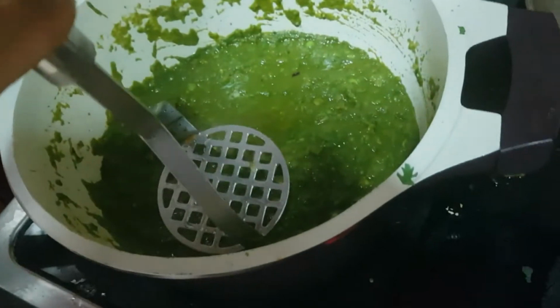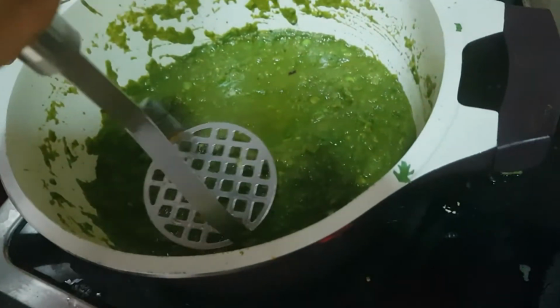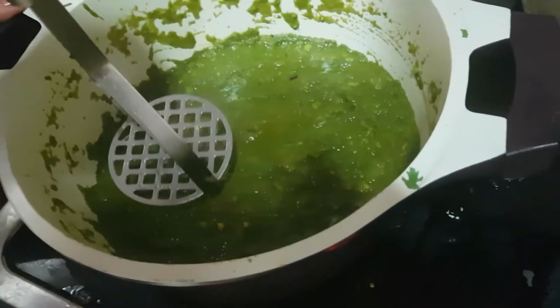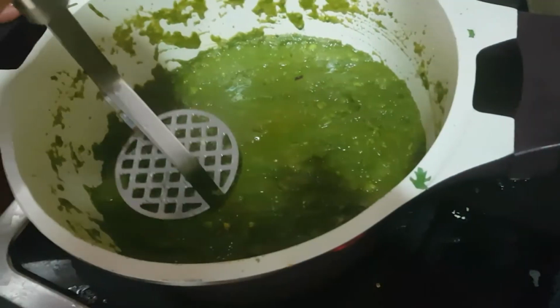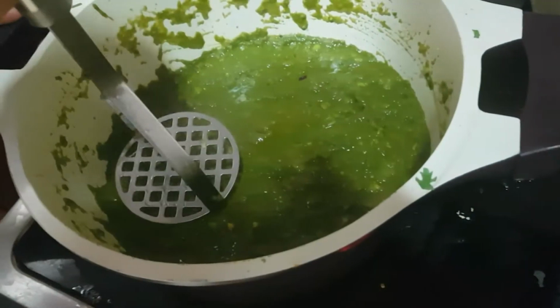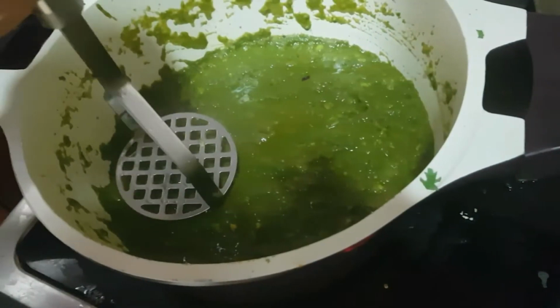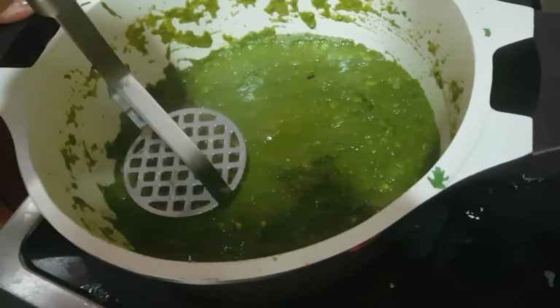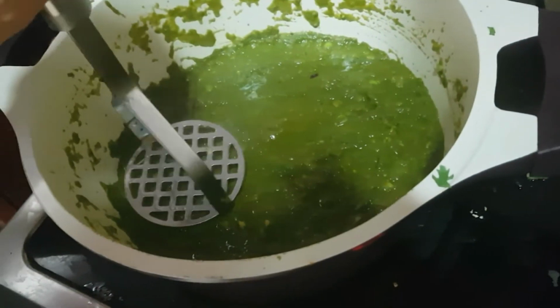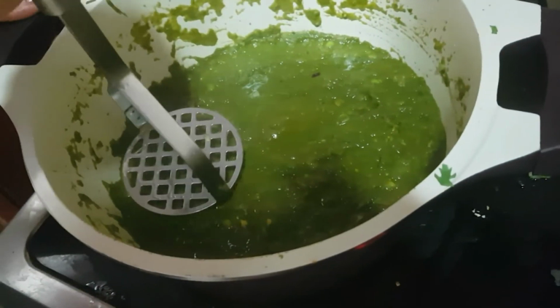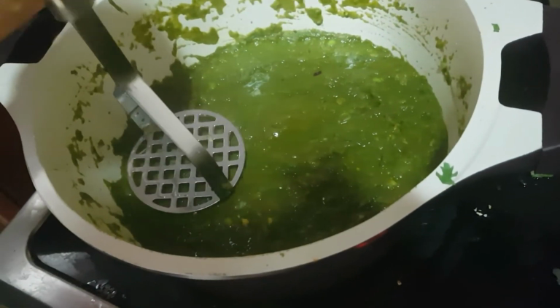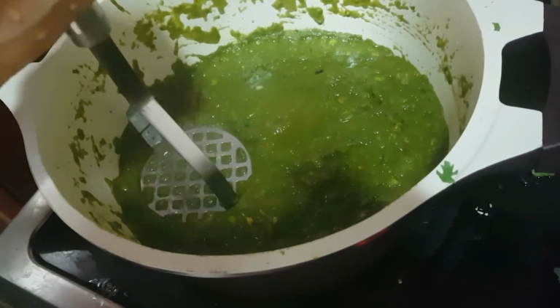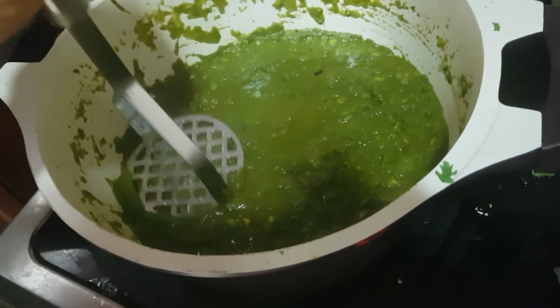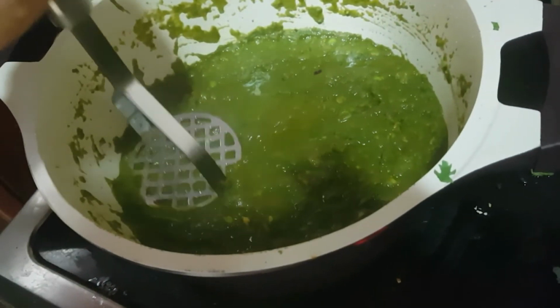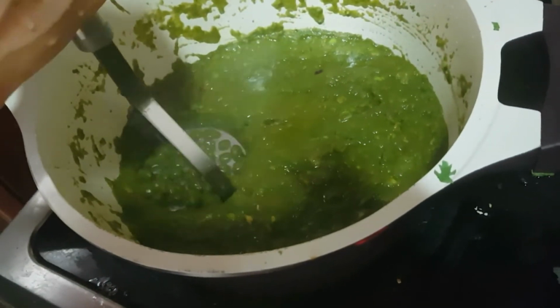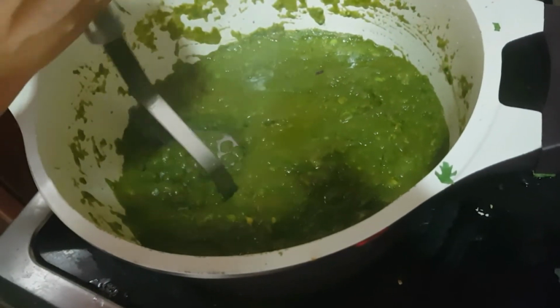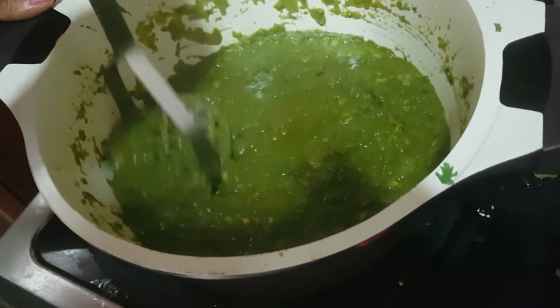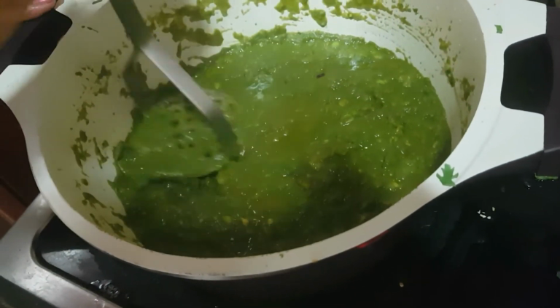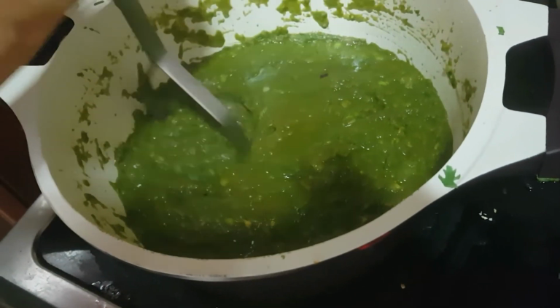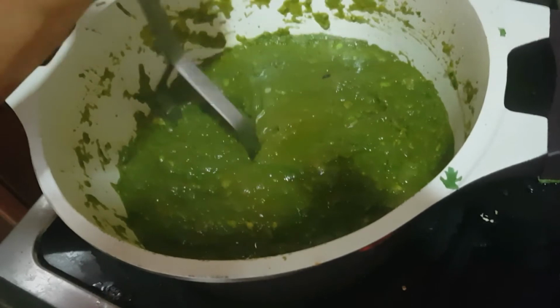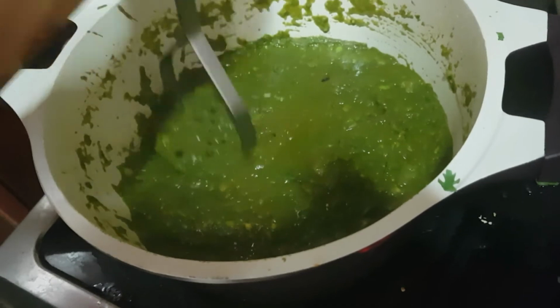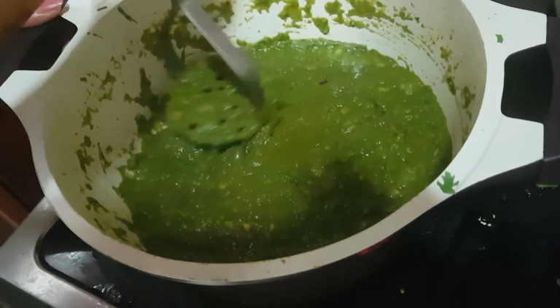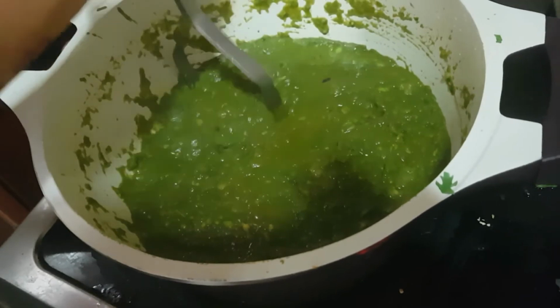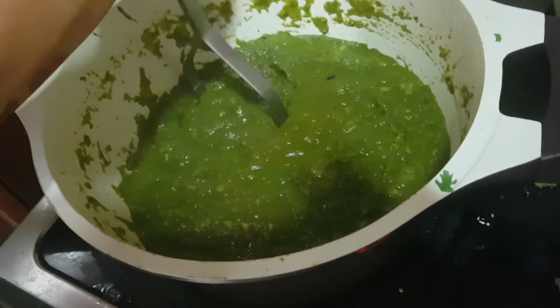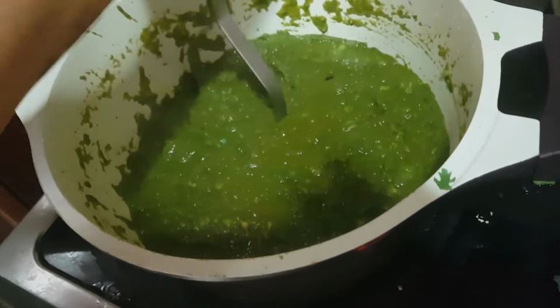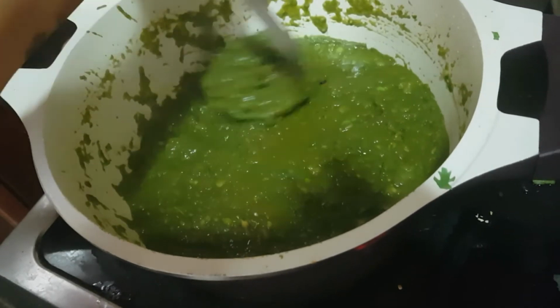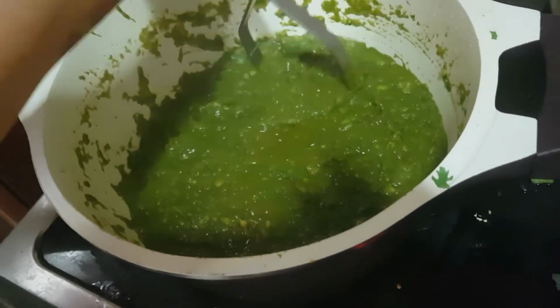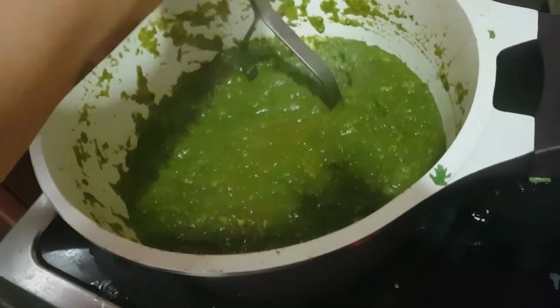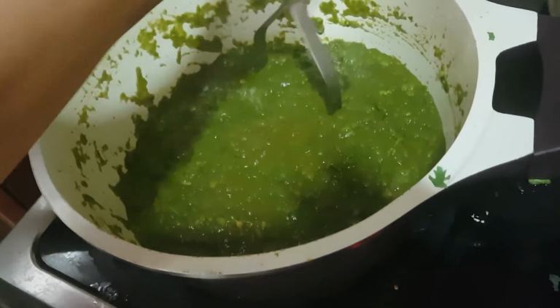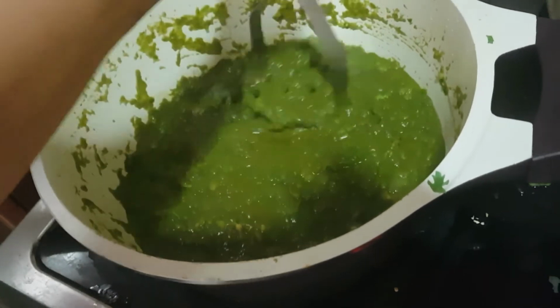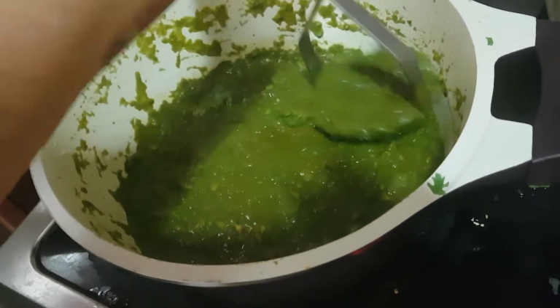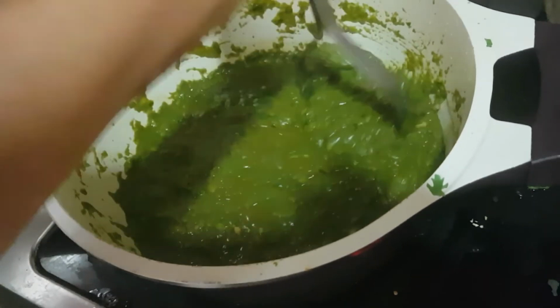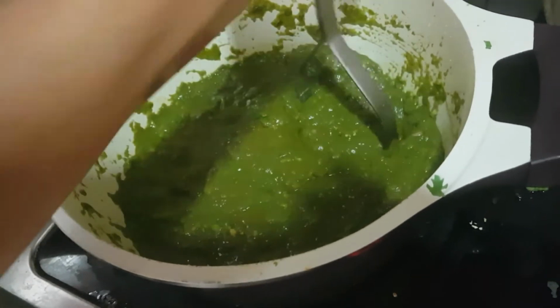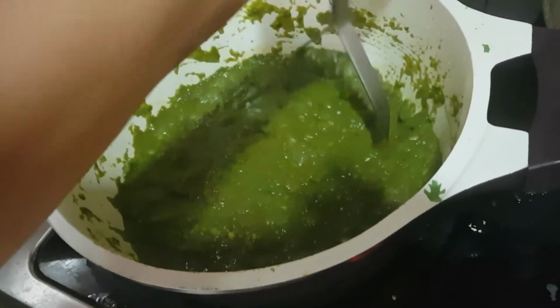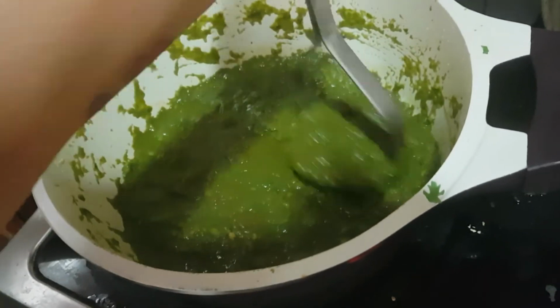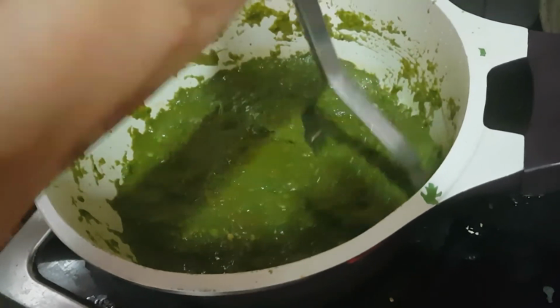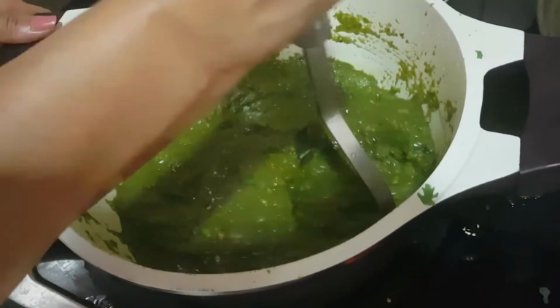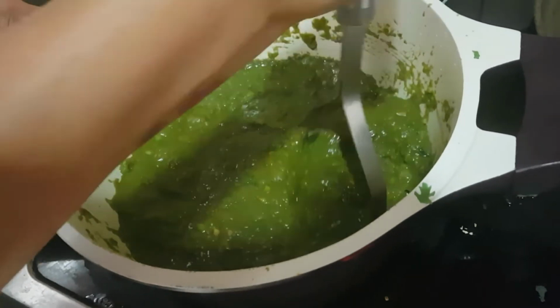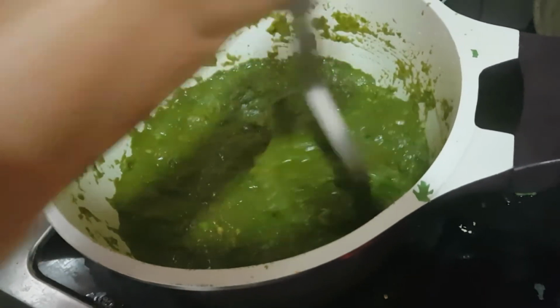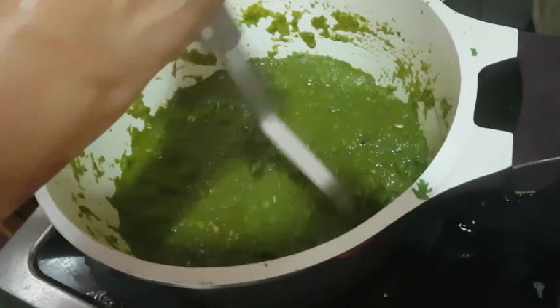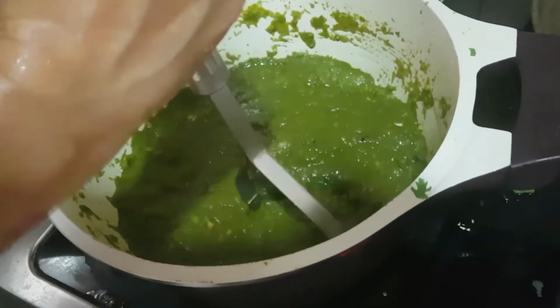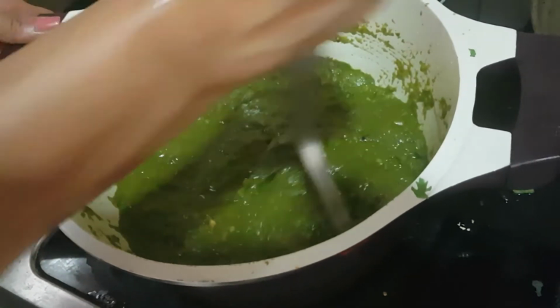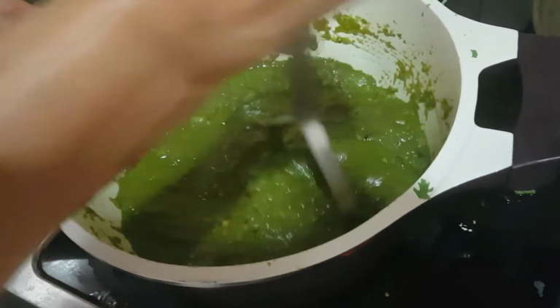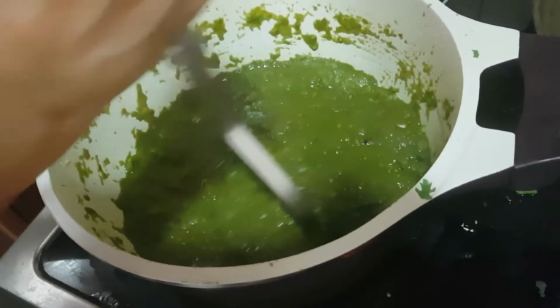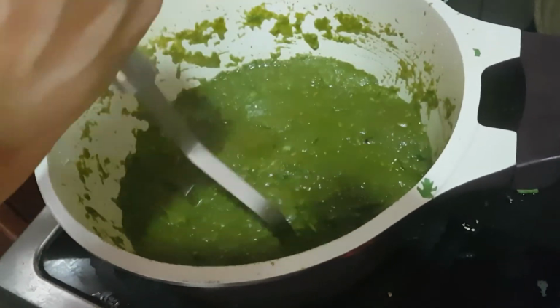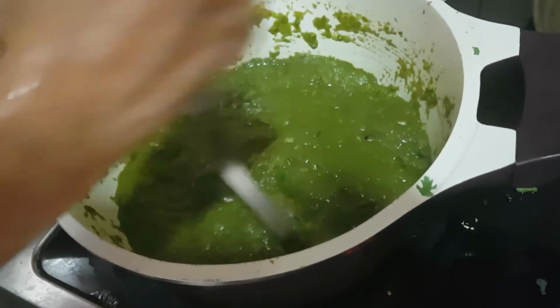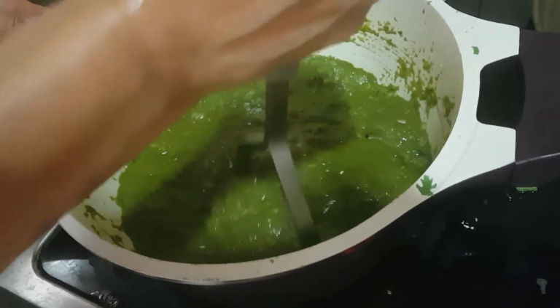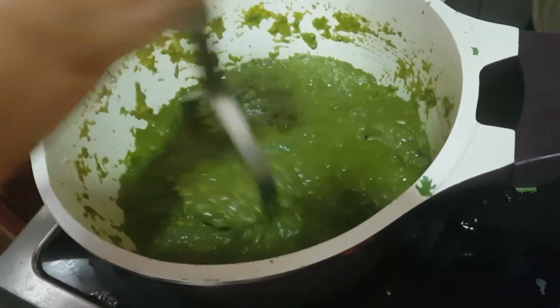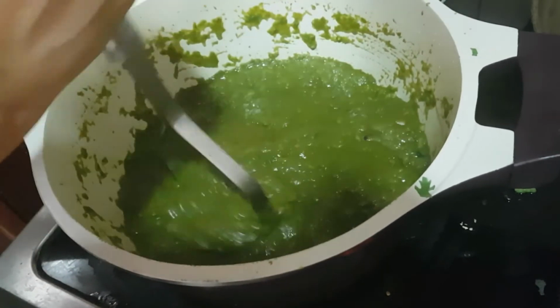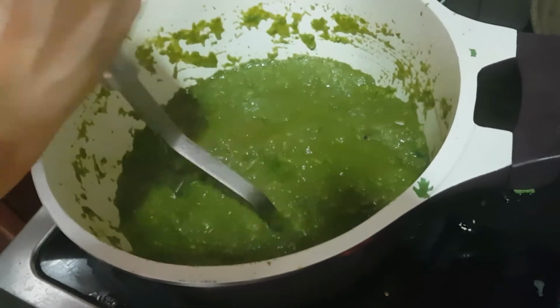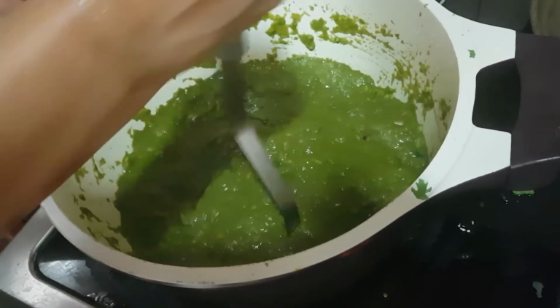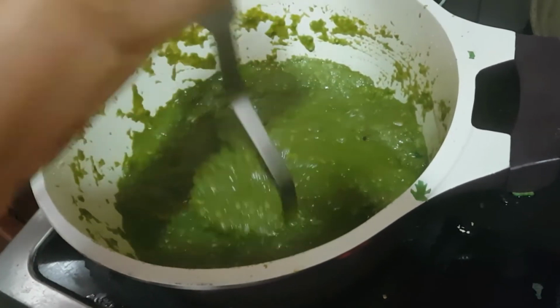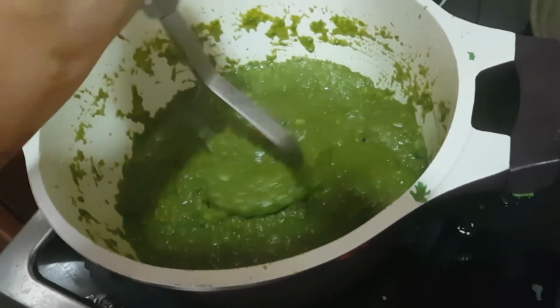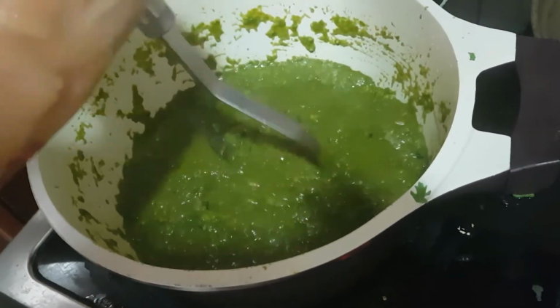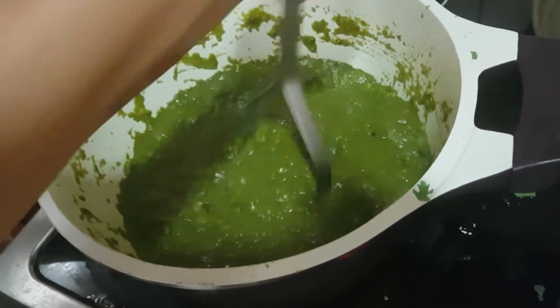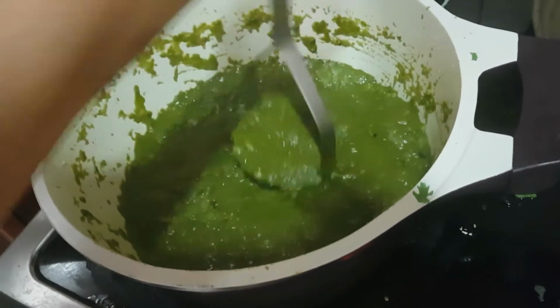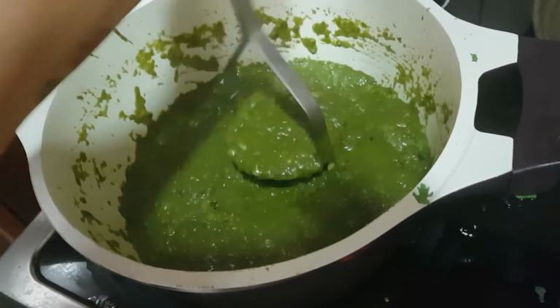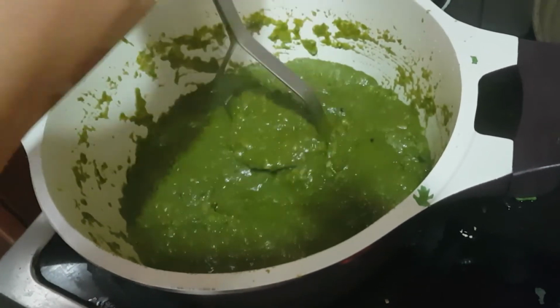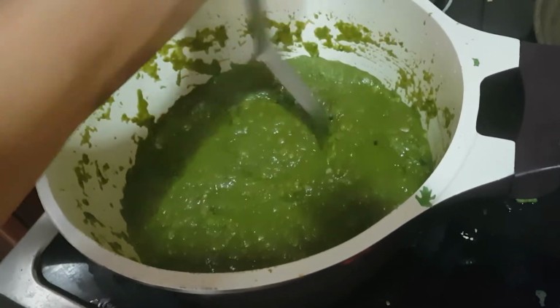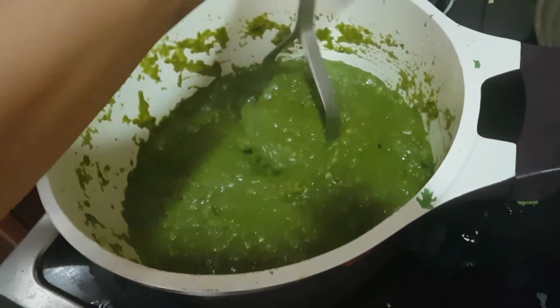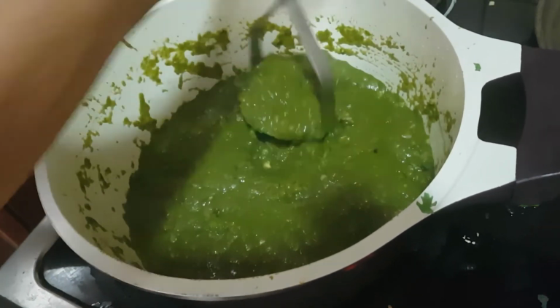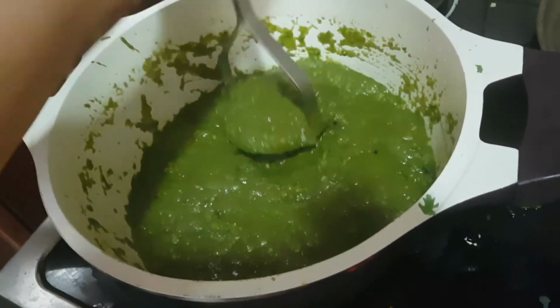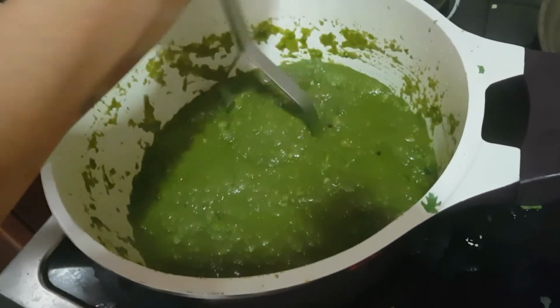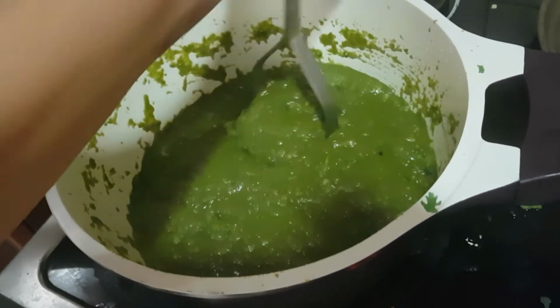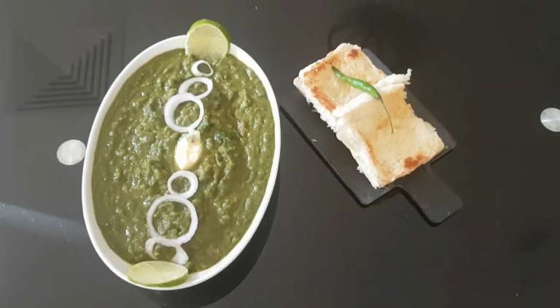We have heated it for 2 minutes. Now before switching it off, just mash it a little, and the pav bhaji is ready to eat.